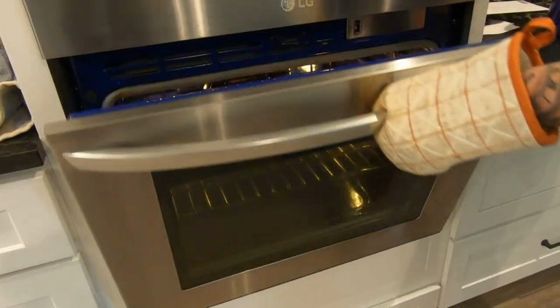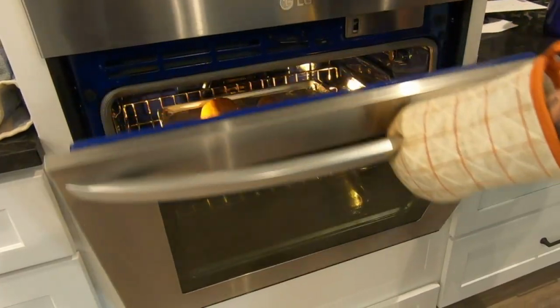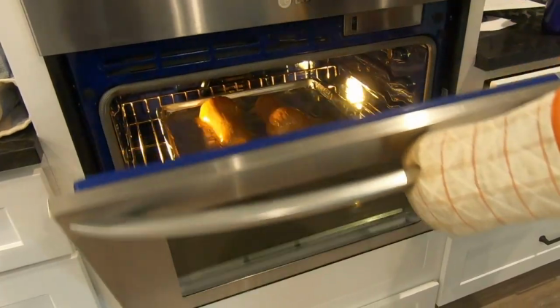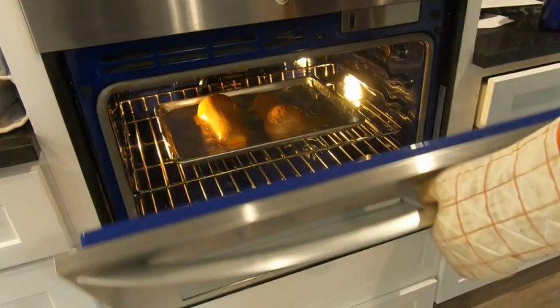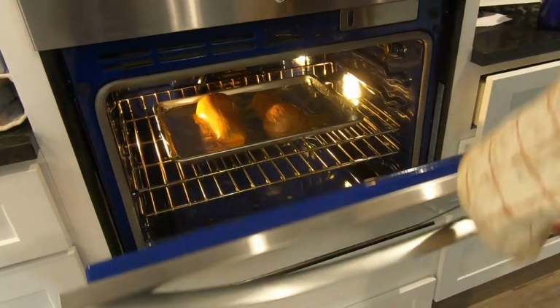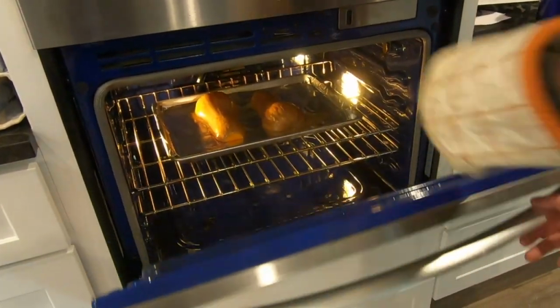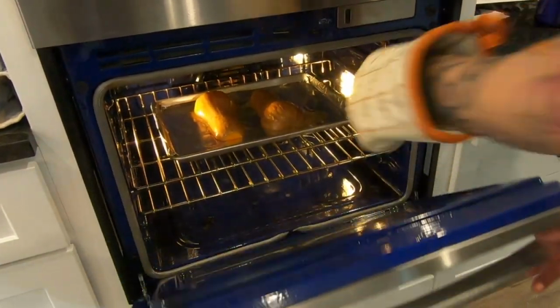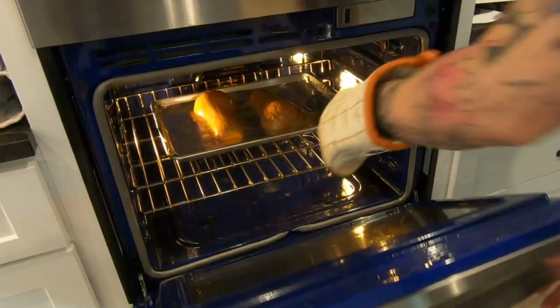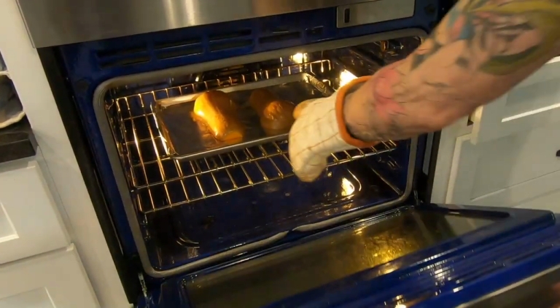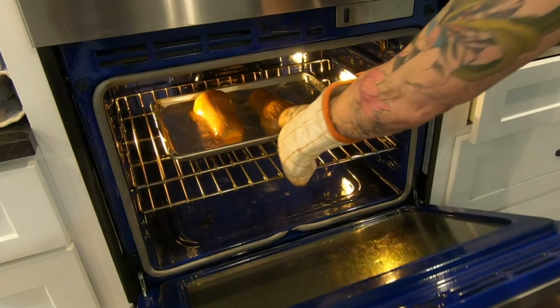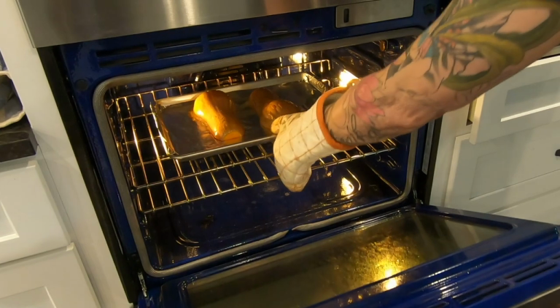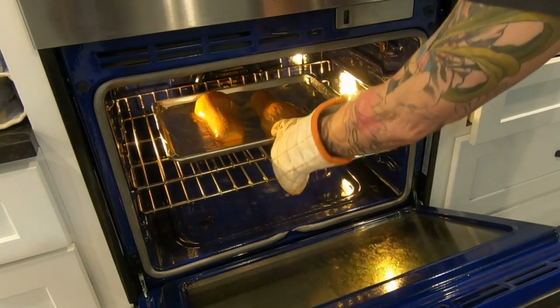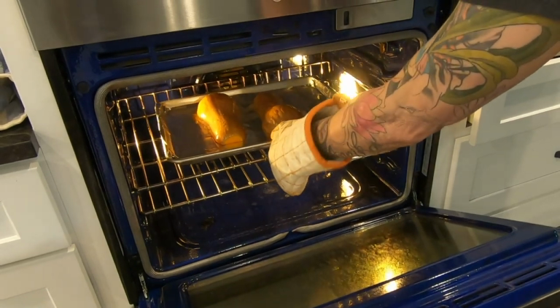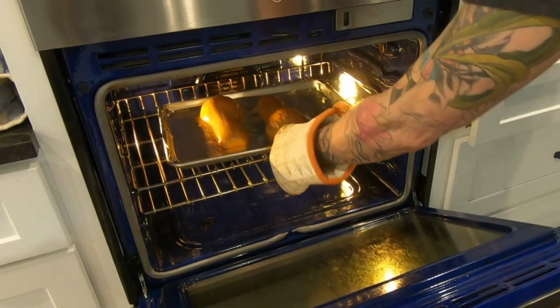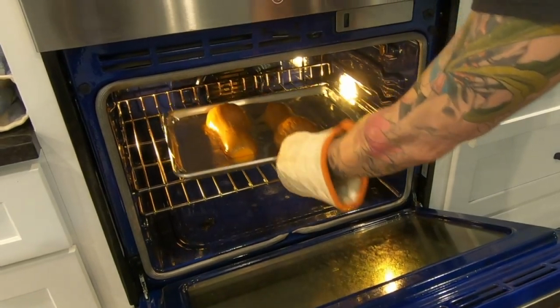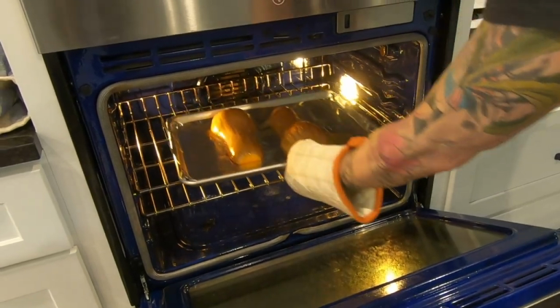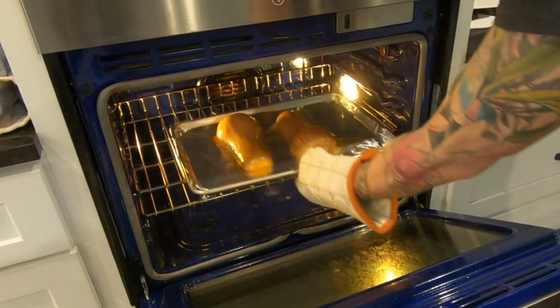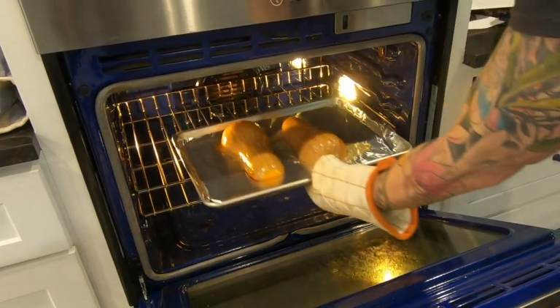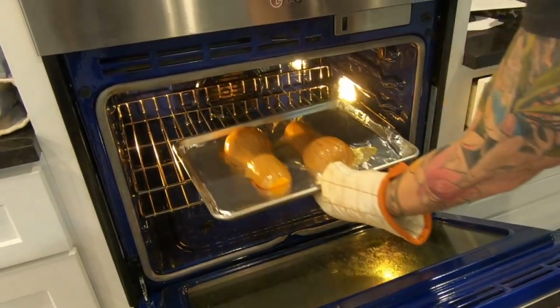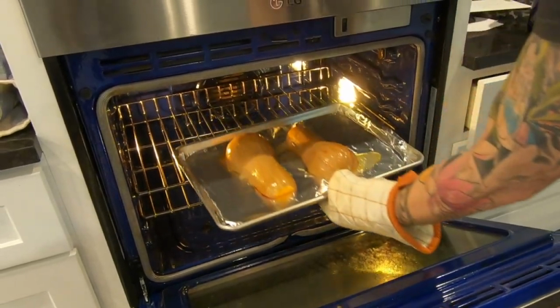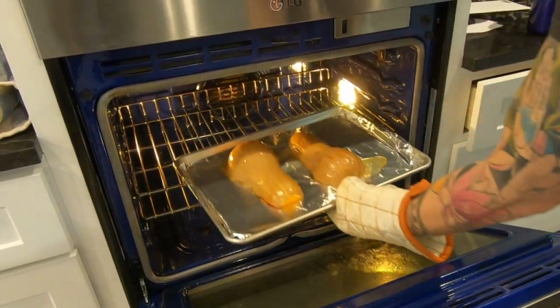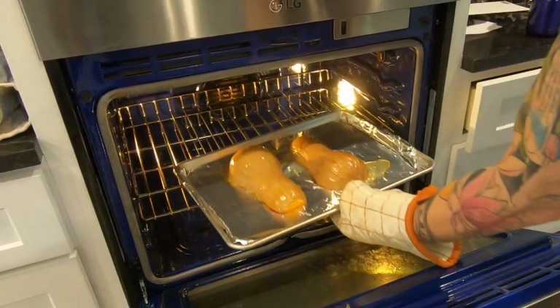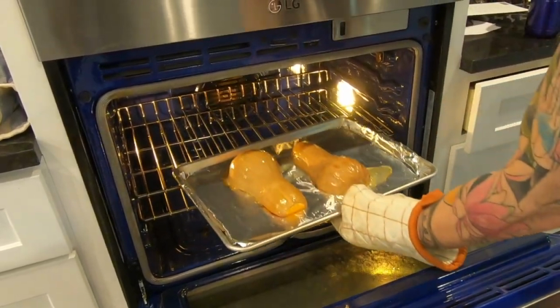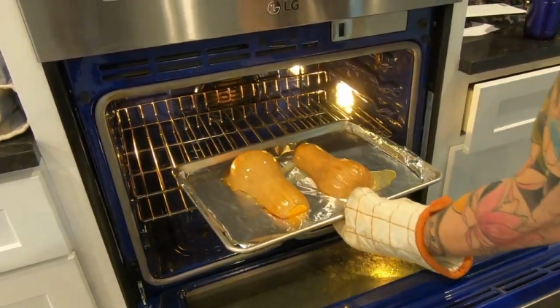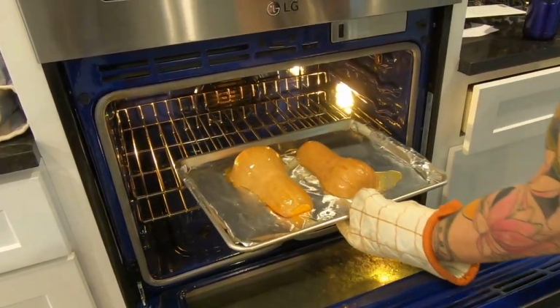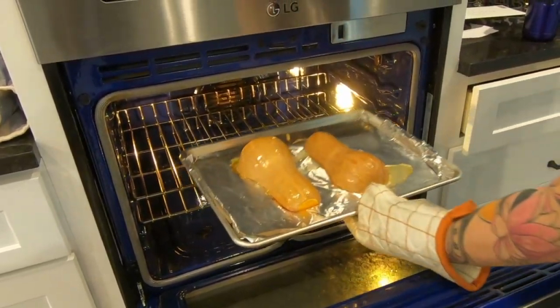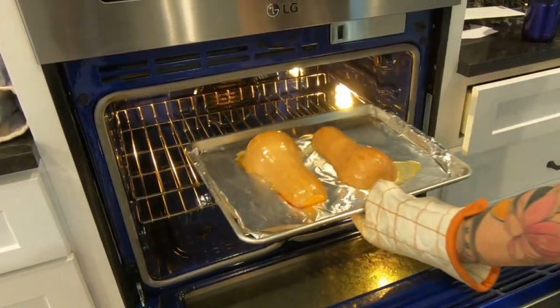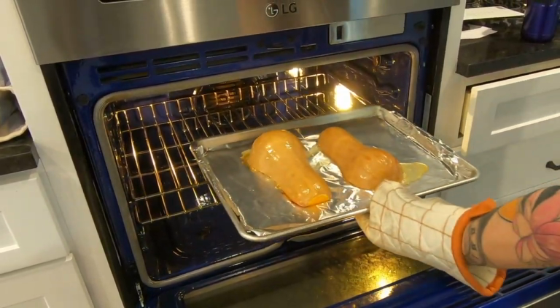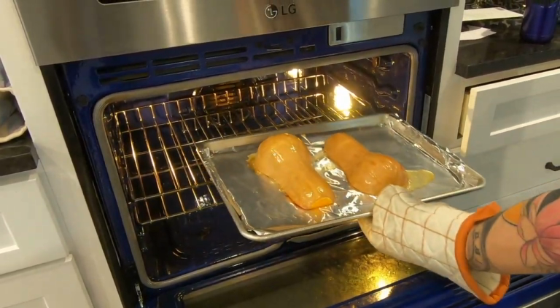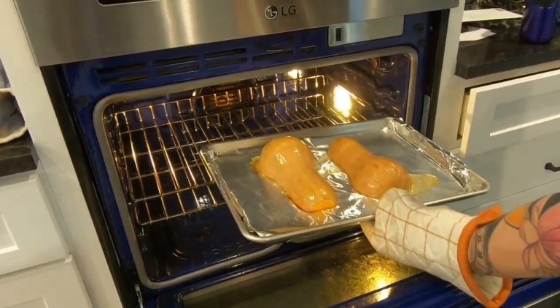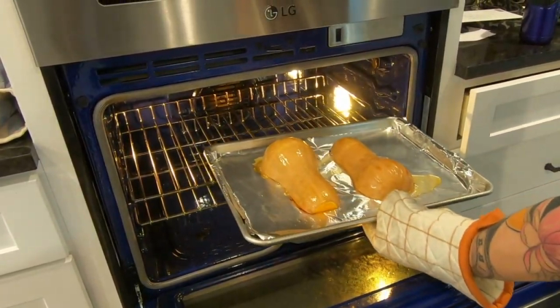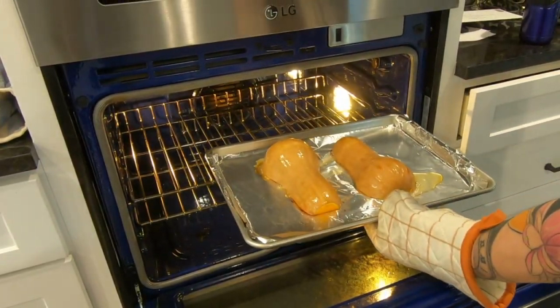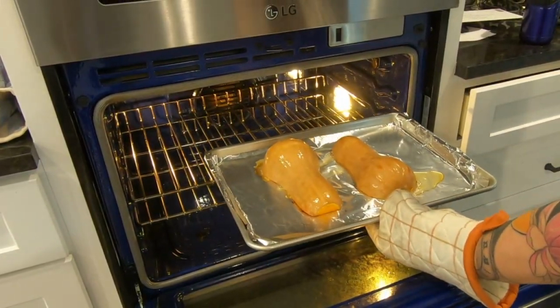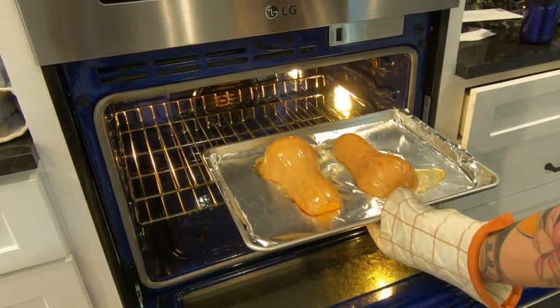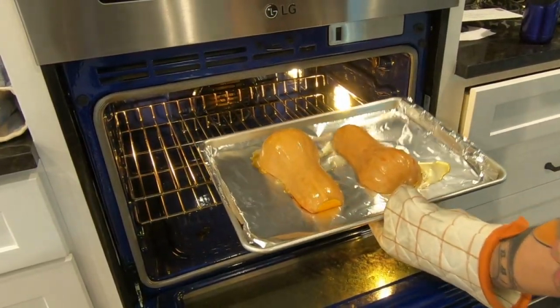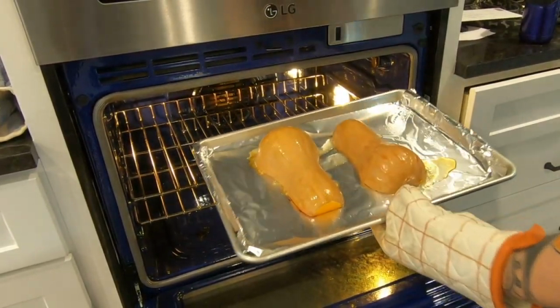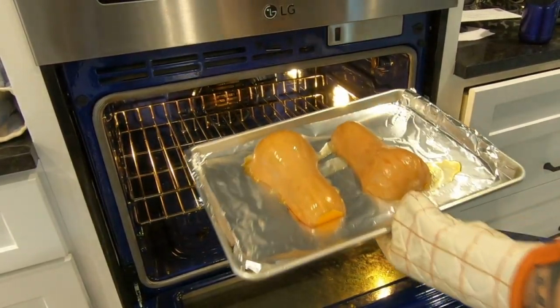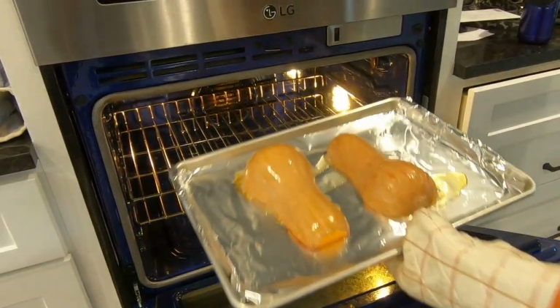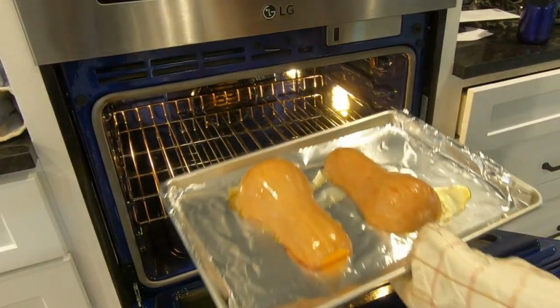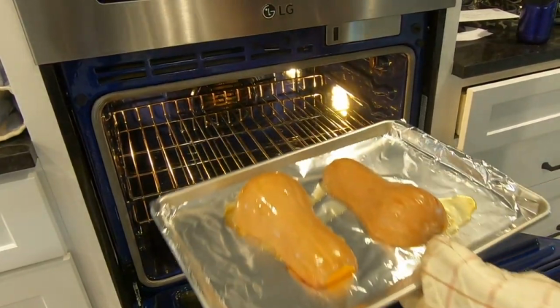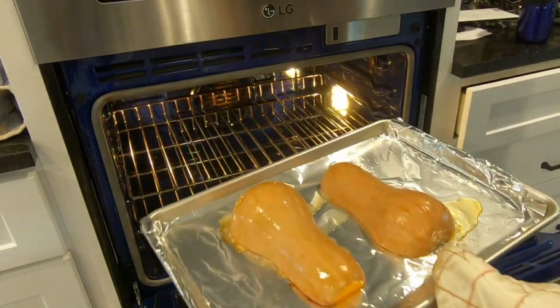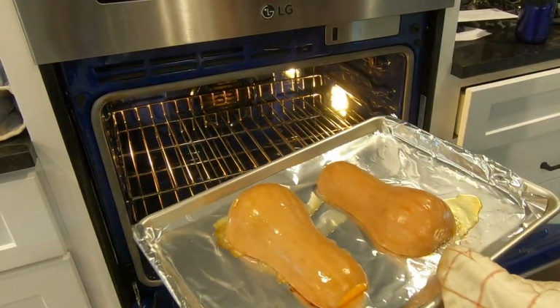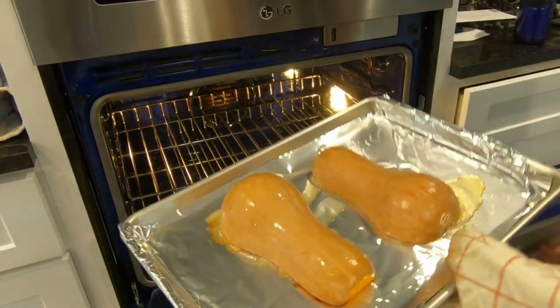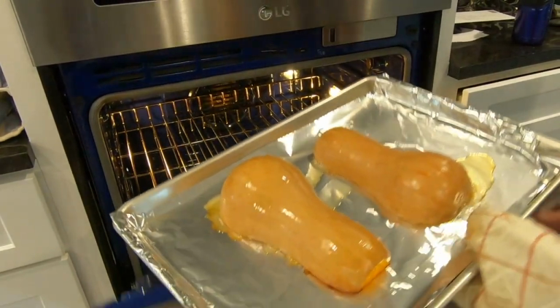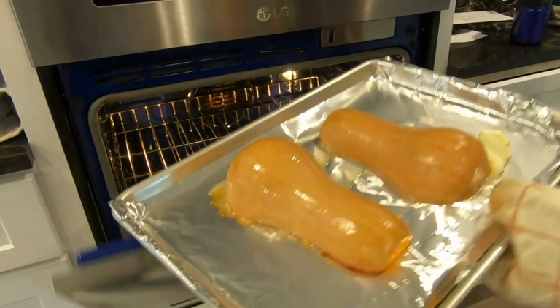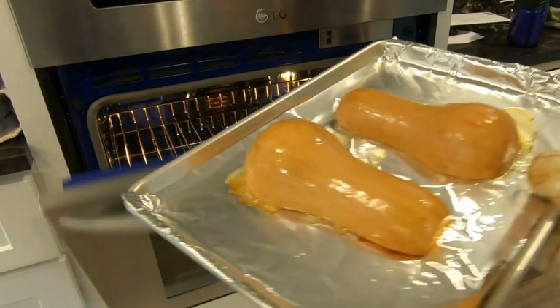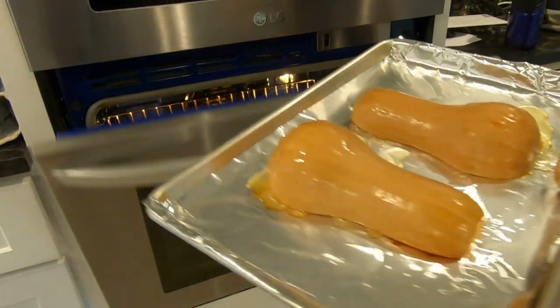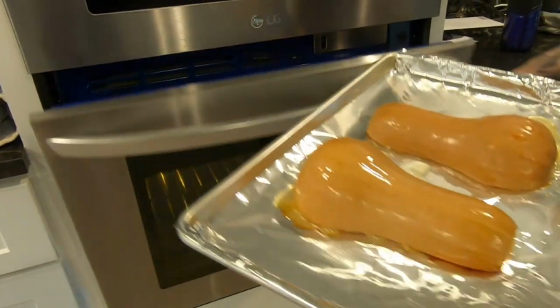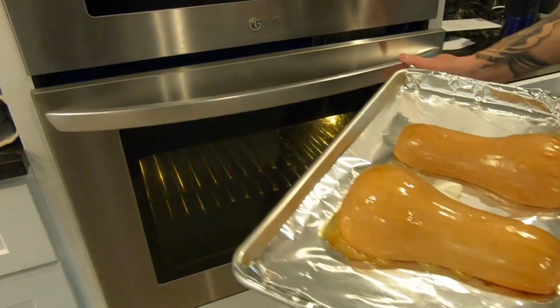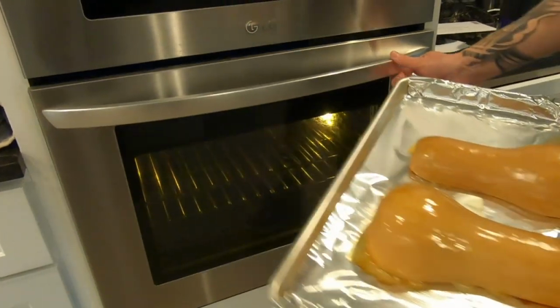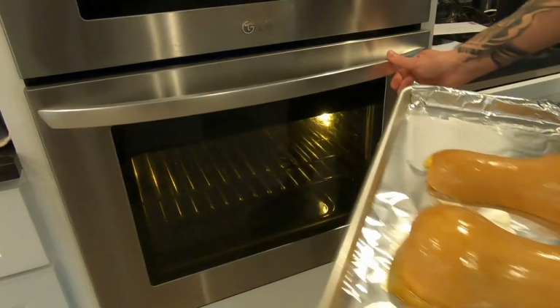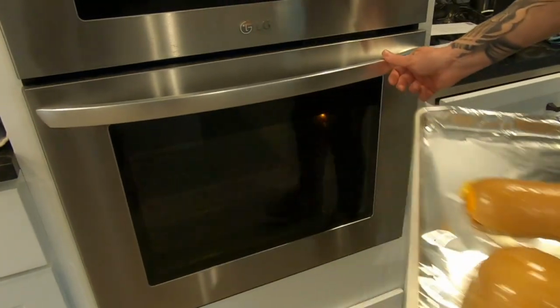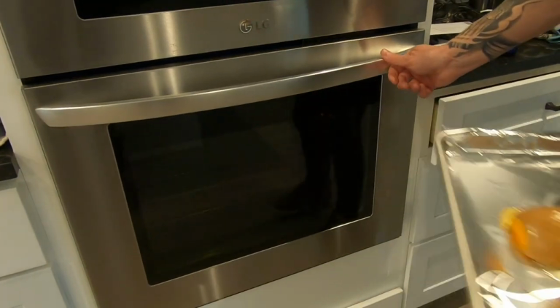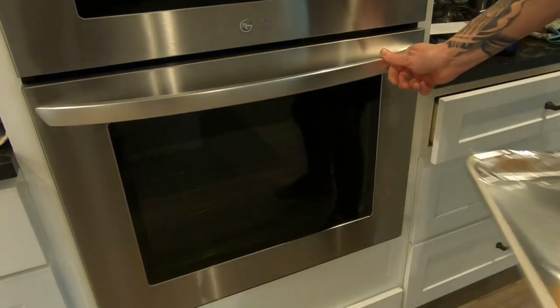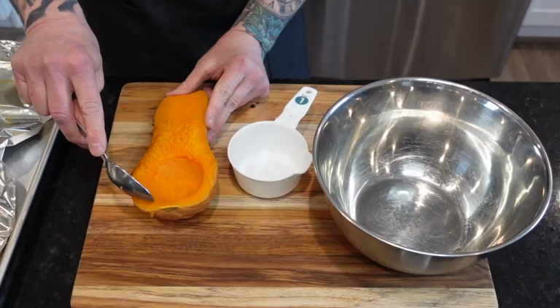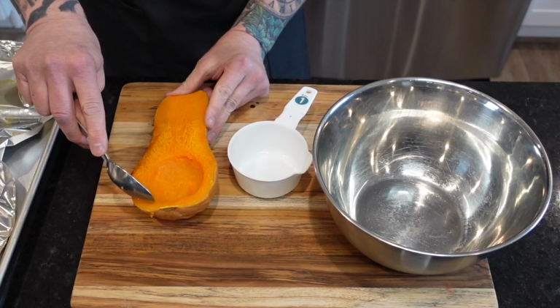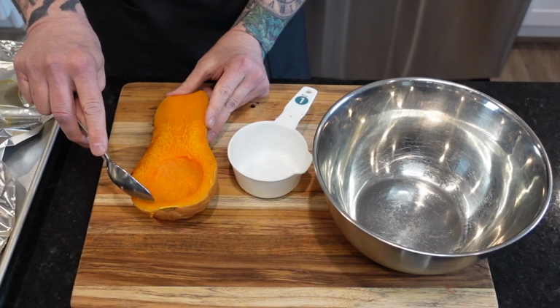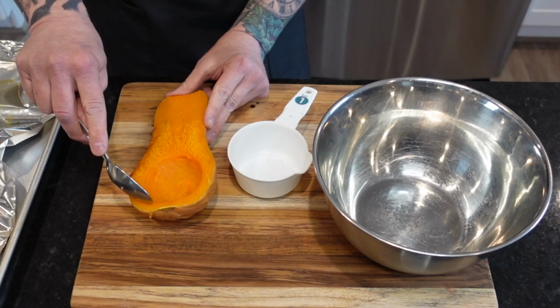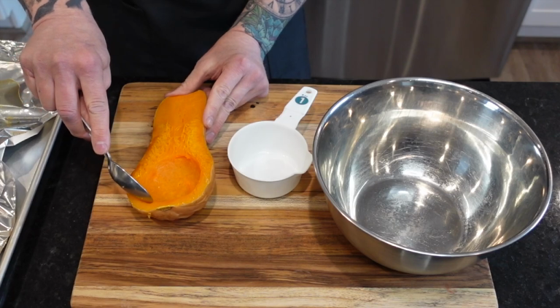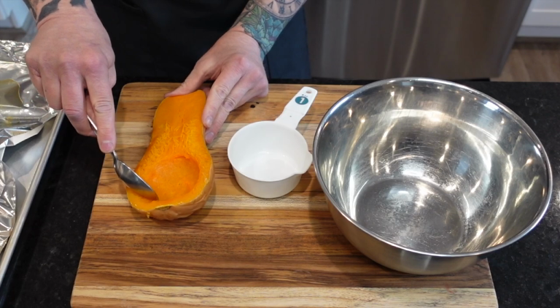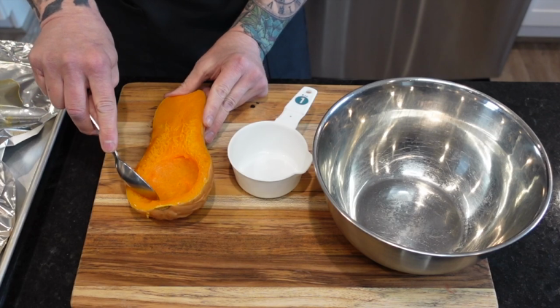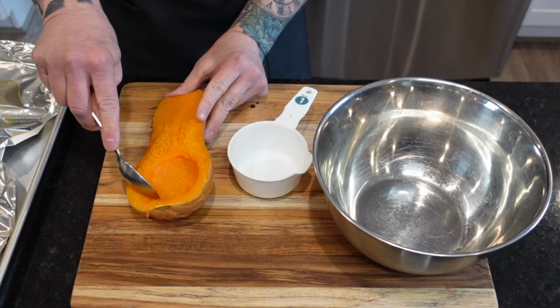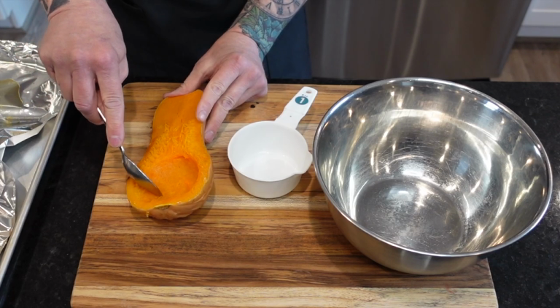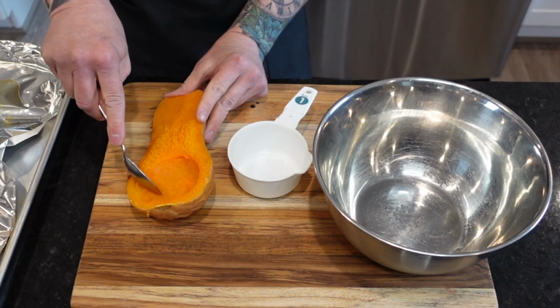They already smell so good. Normally I'd just eat them with butter, but we have big plans for these babies.